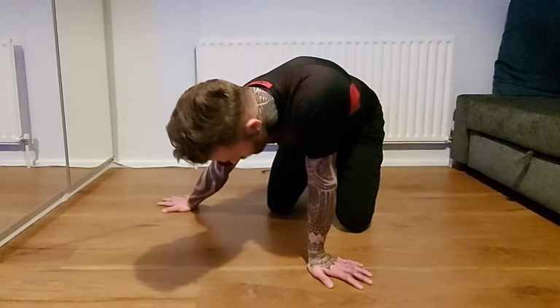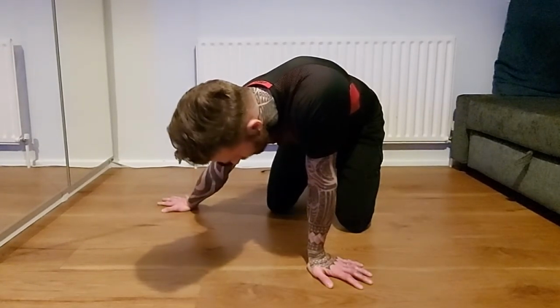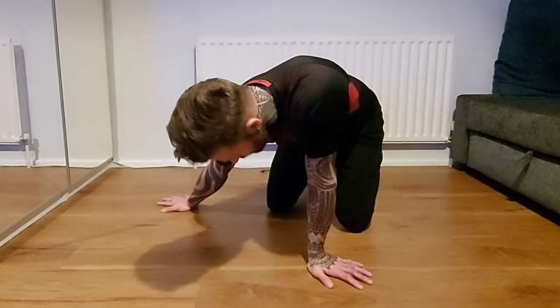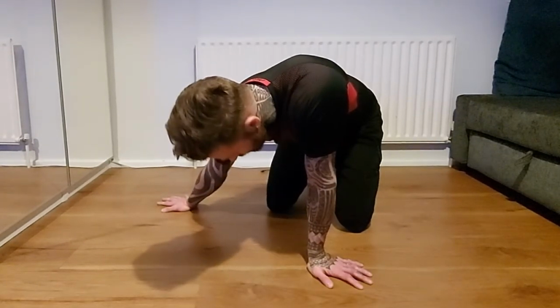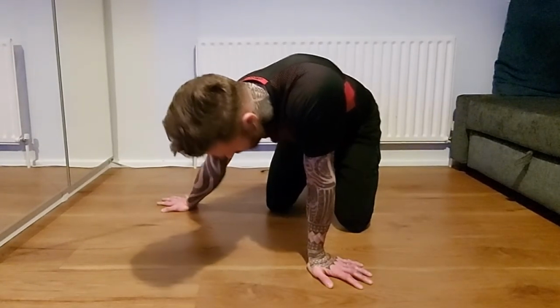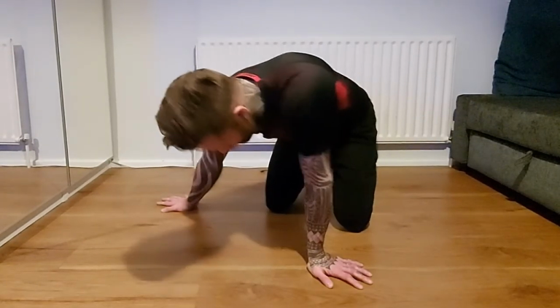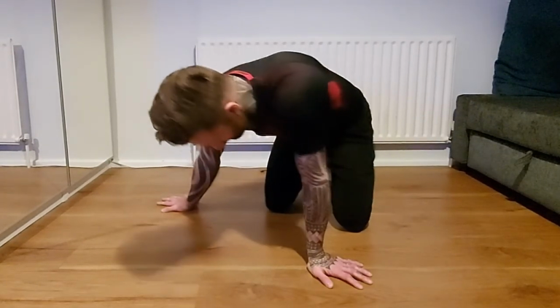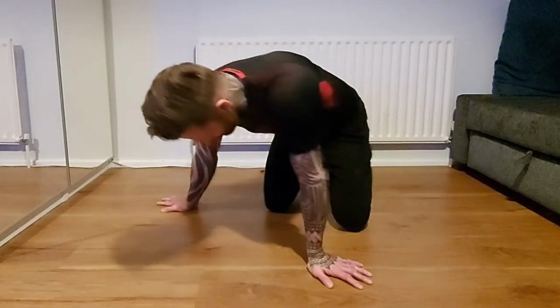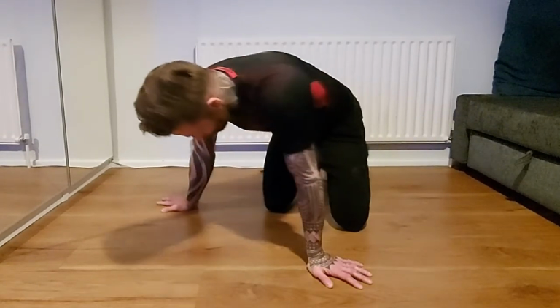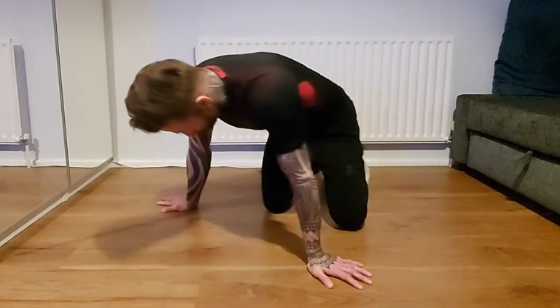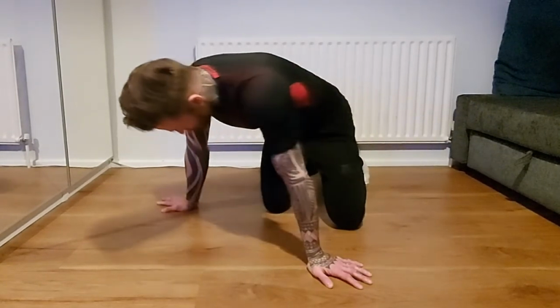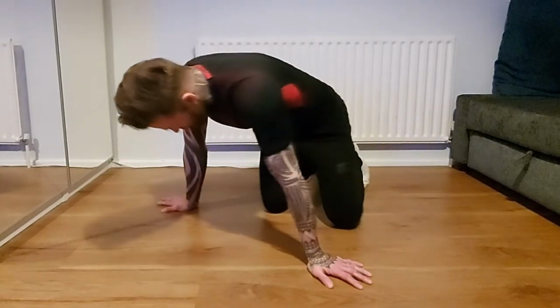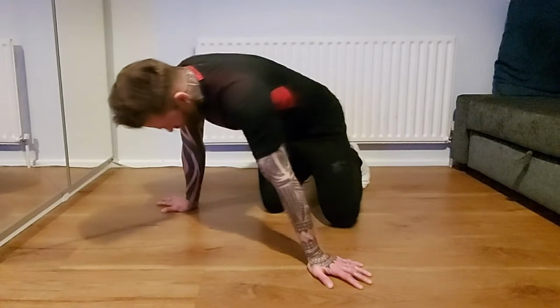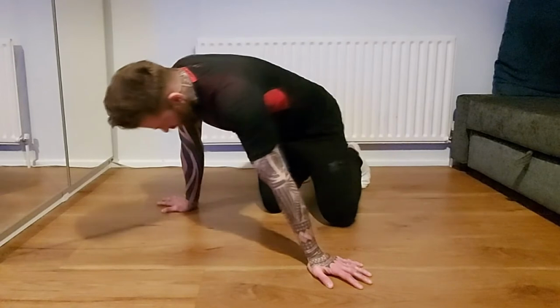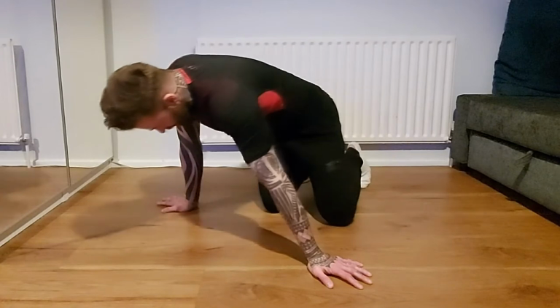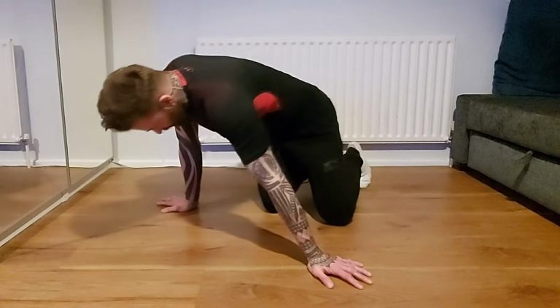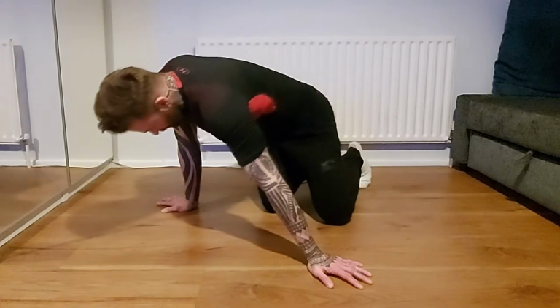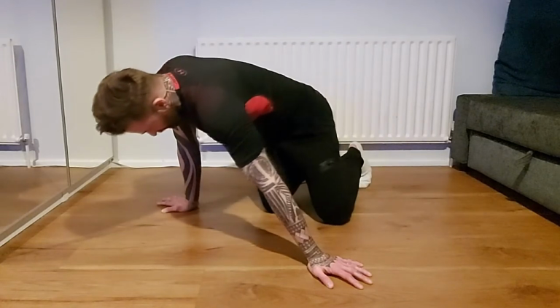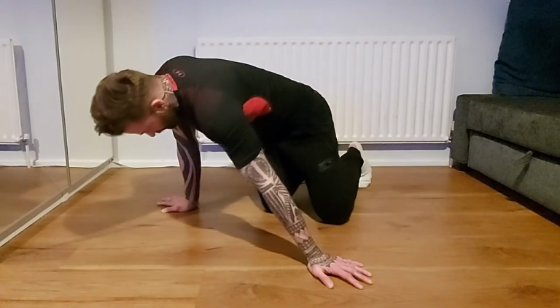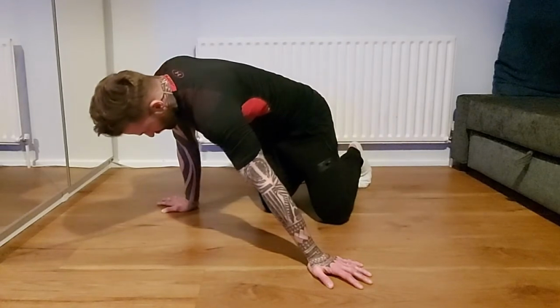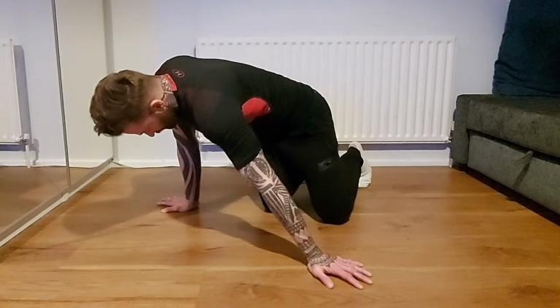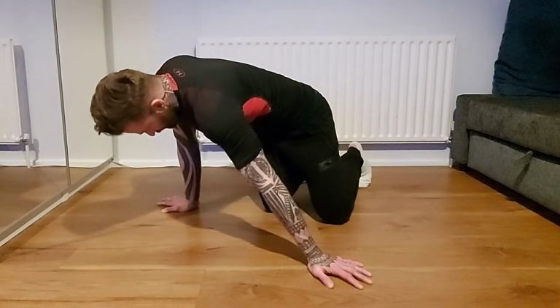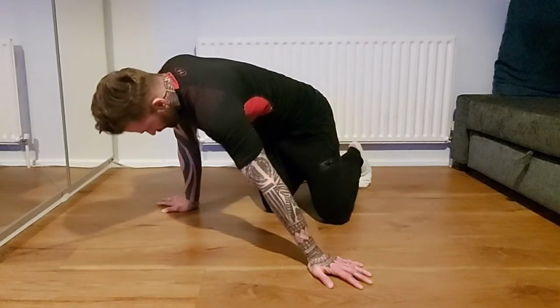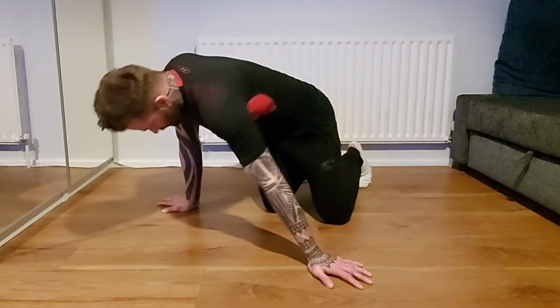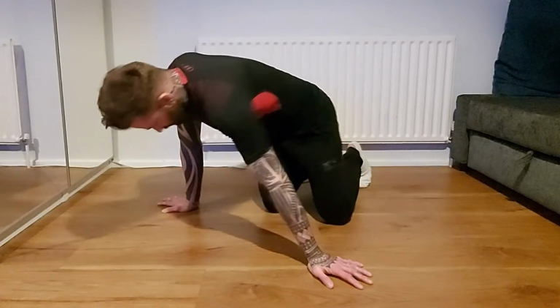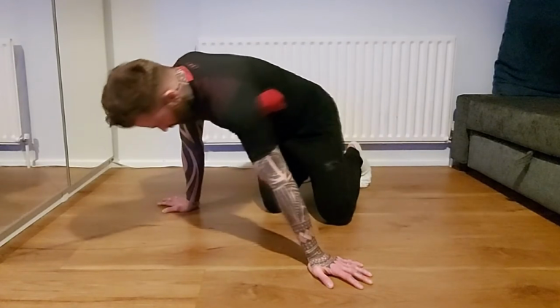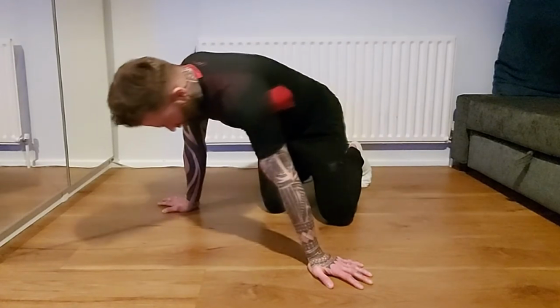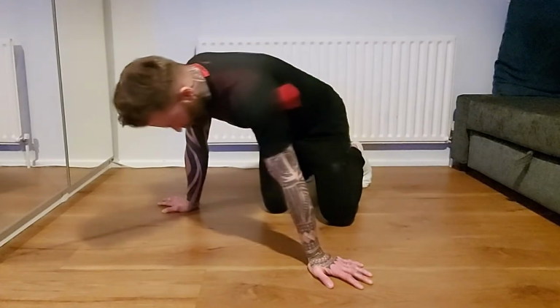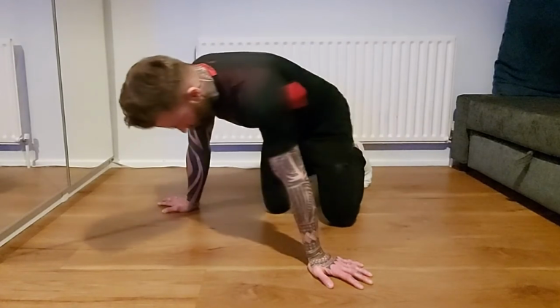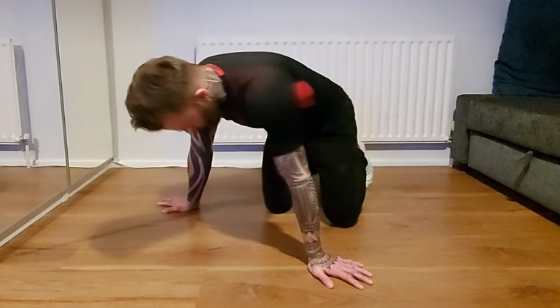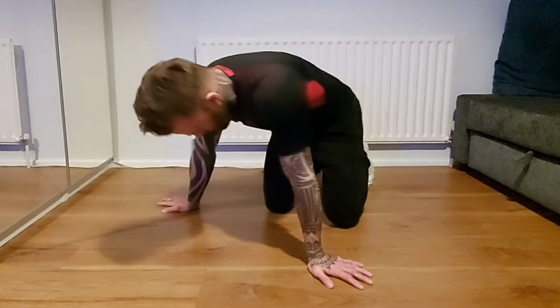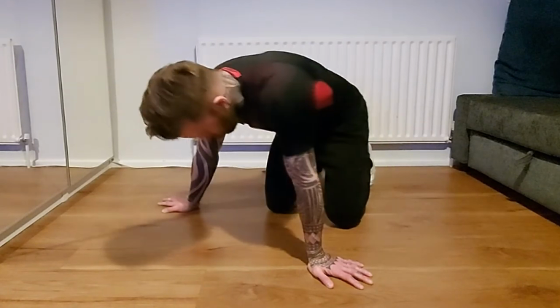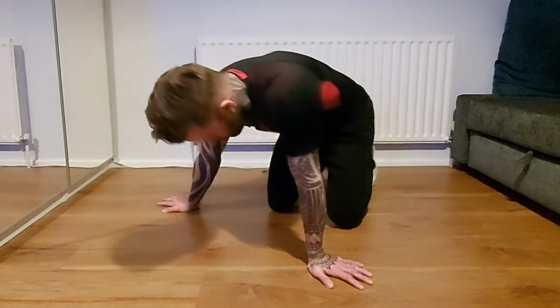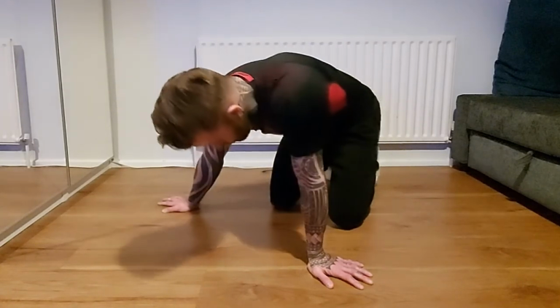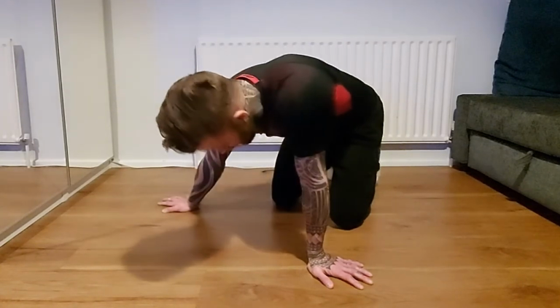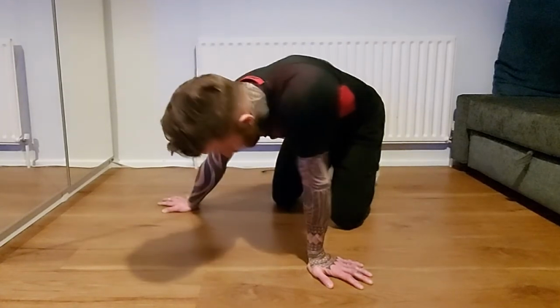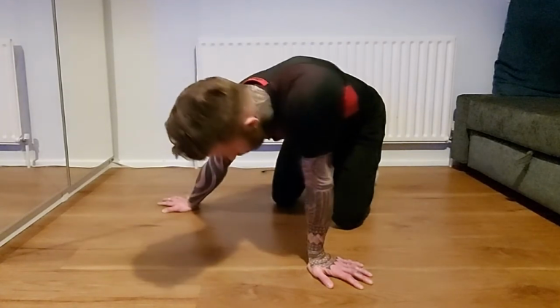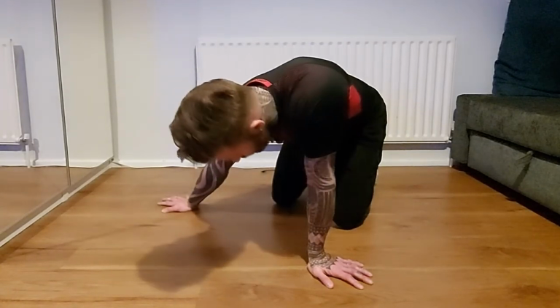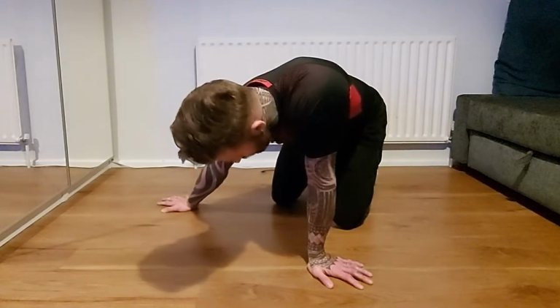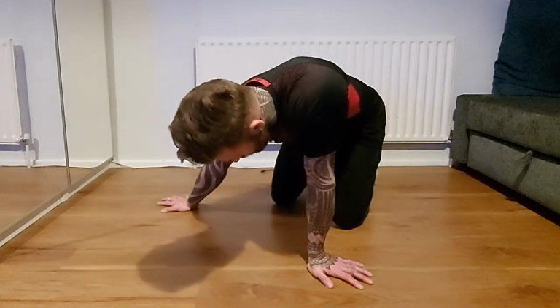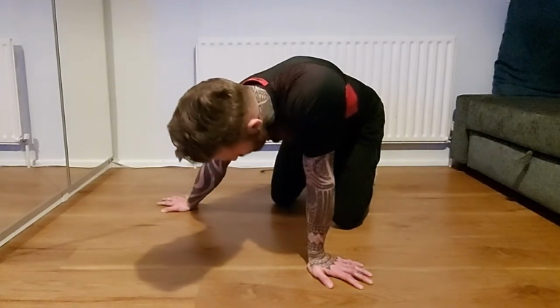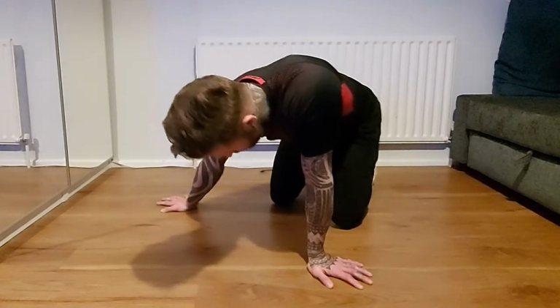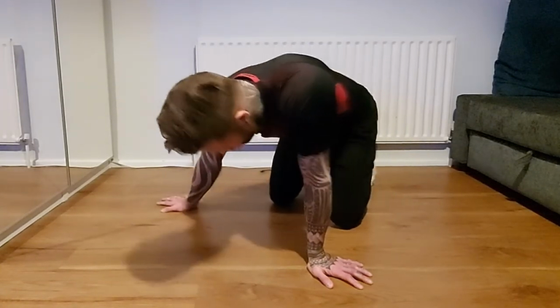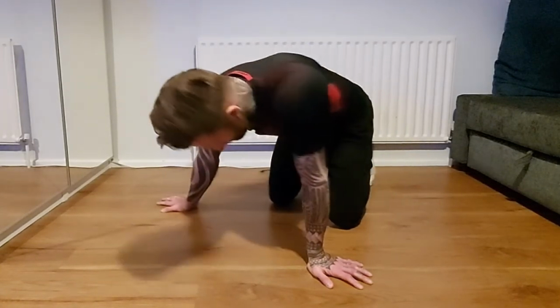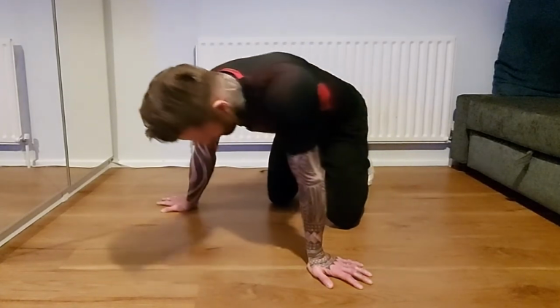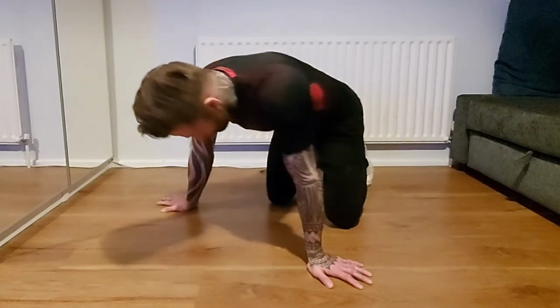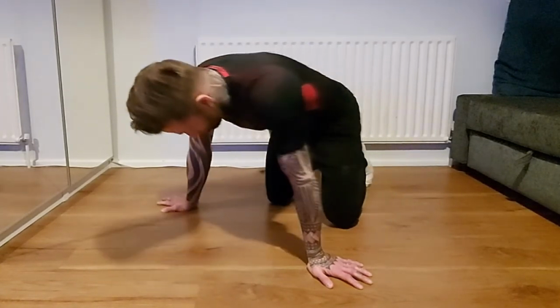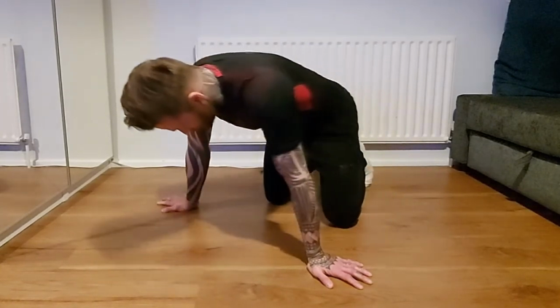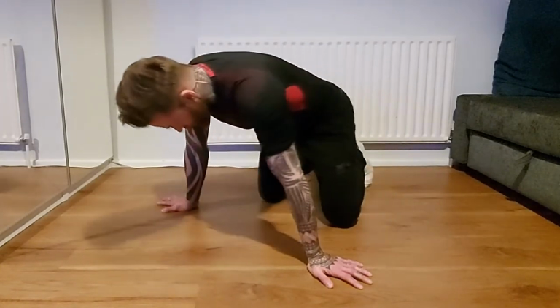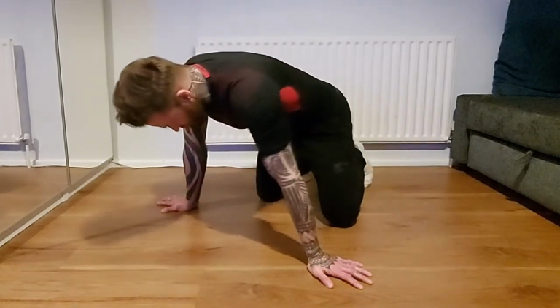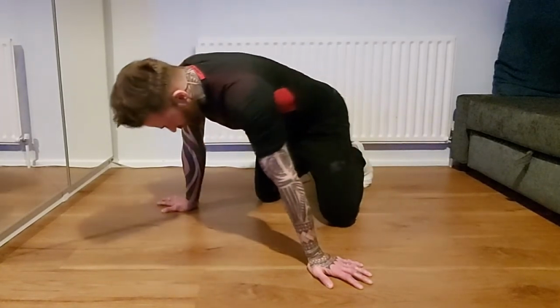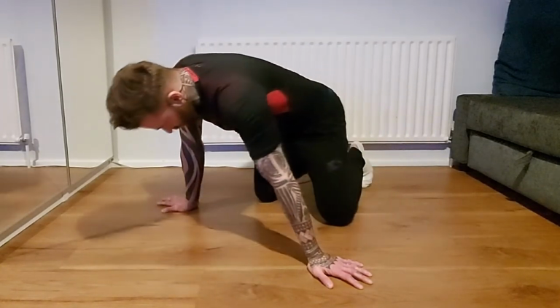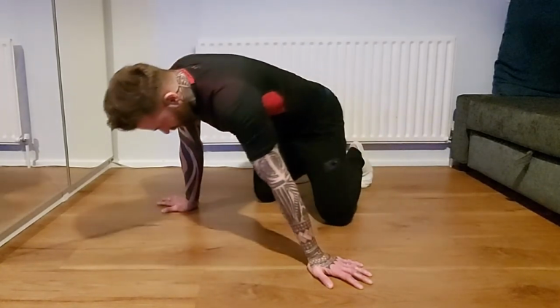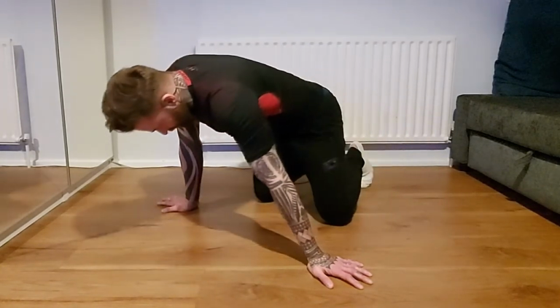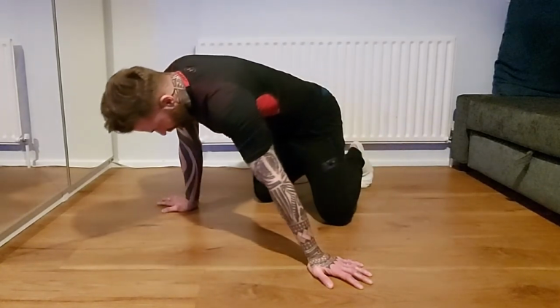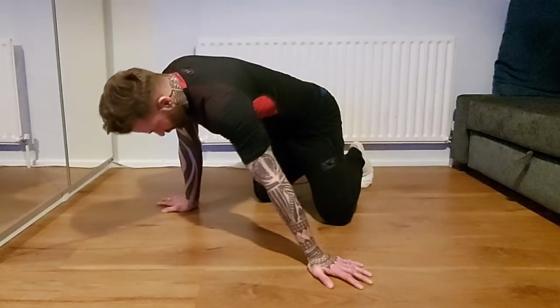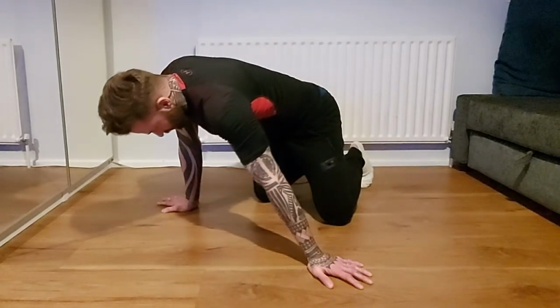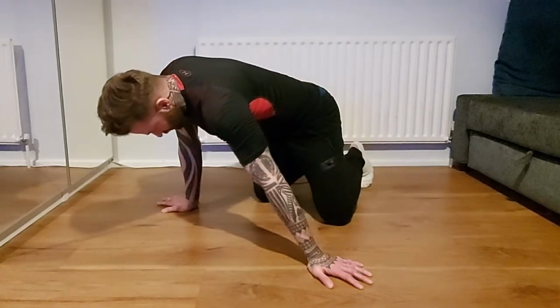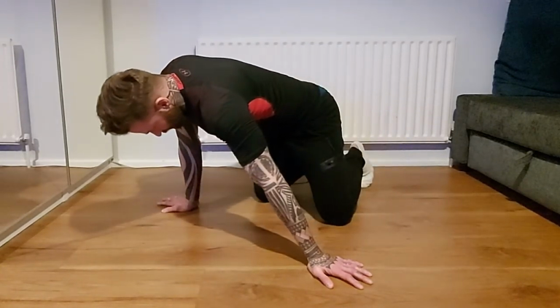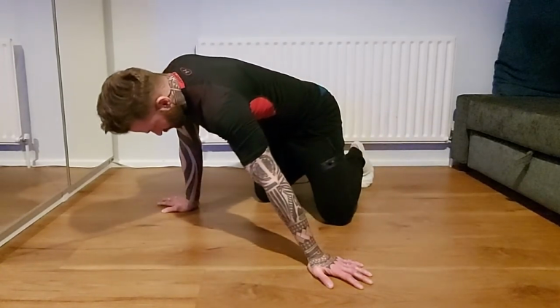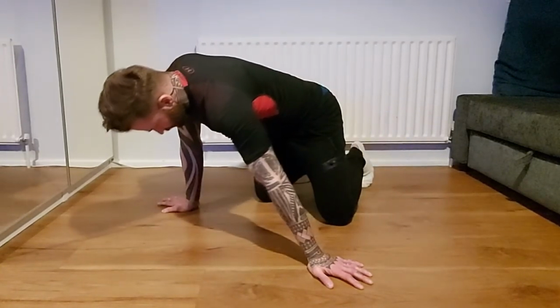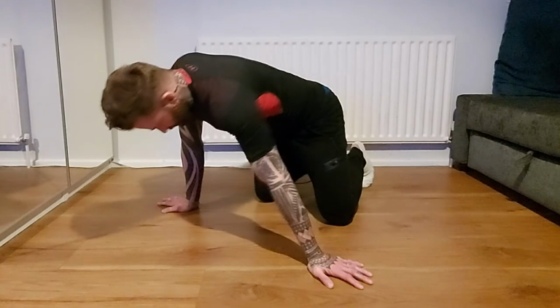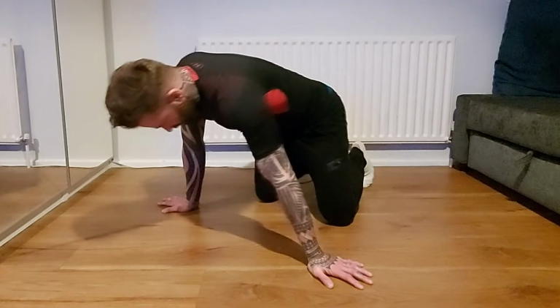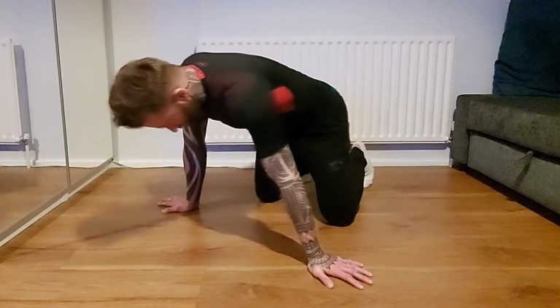From here, hands to the side — we're going to rock, hold it for about a second, rock back, hold it for about a second. So 10 repetitions on each side.